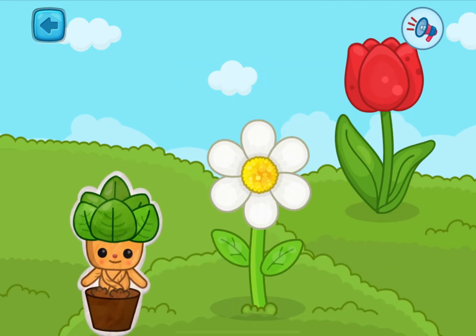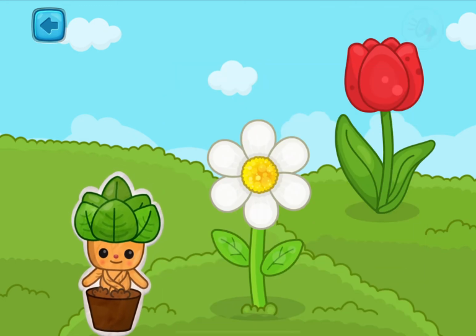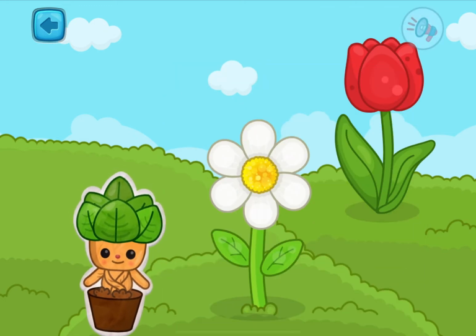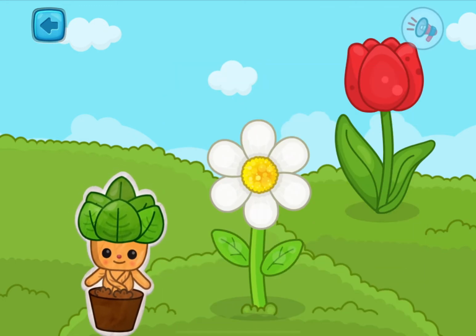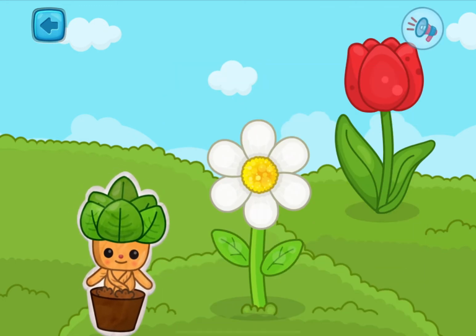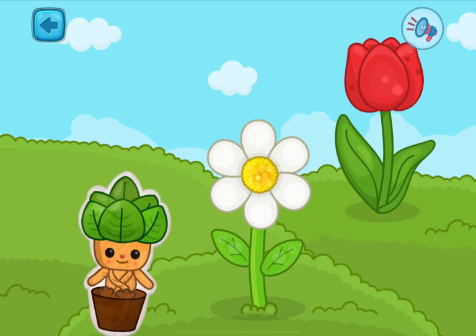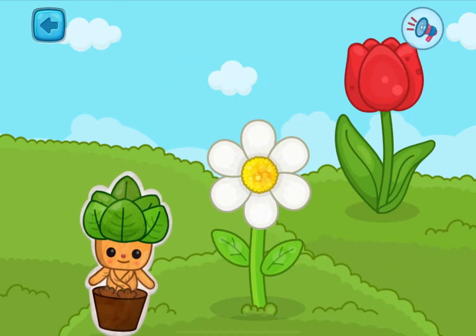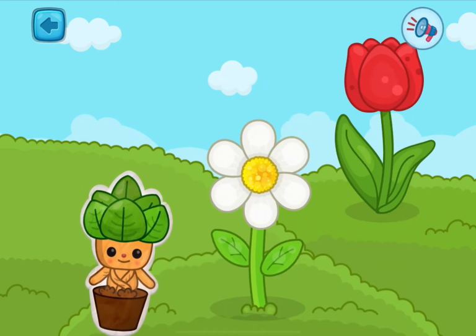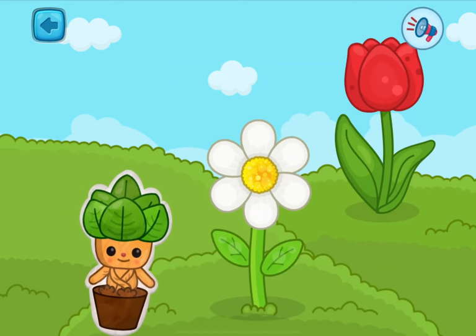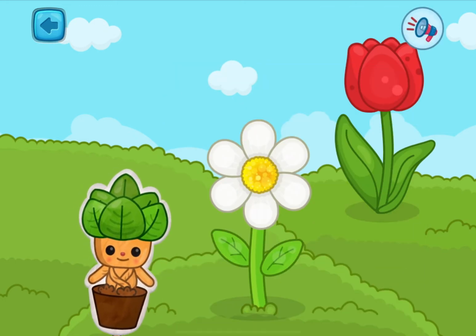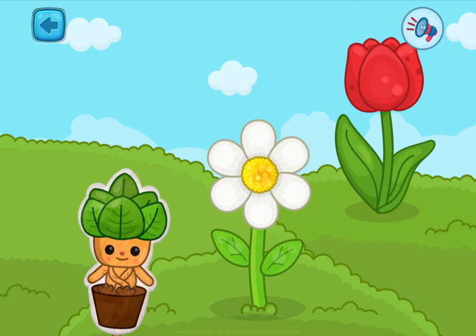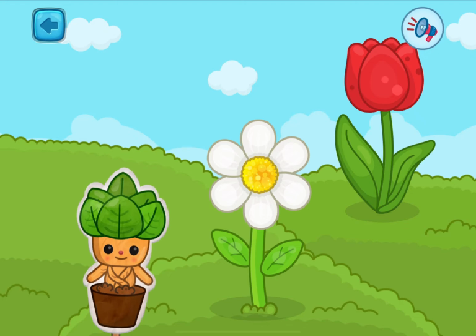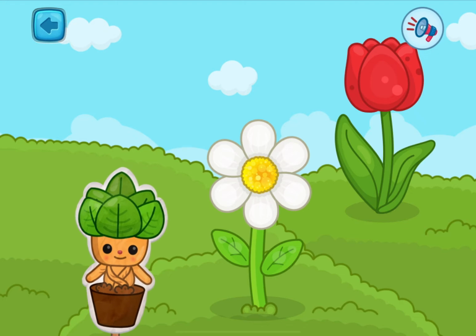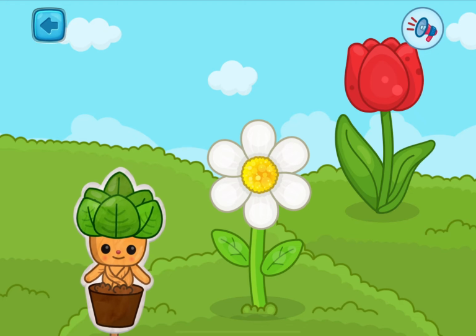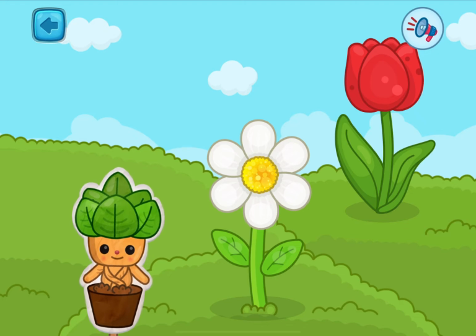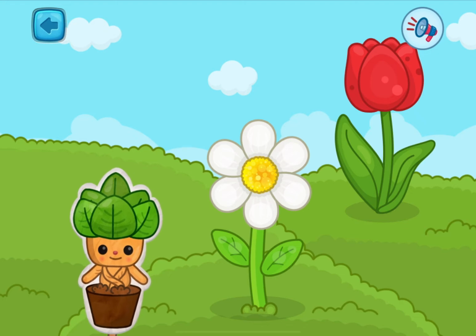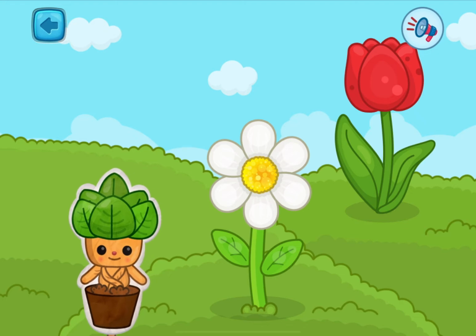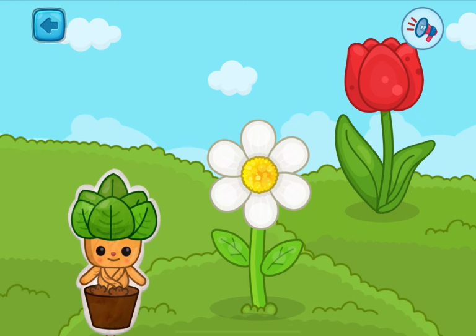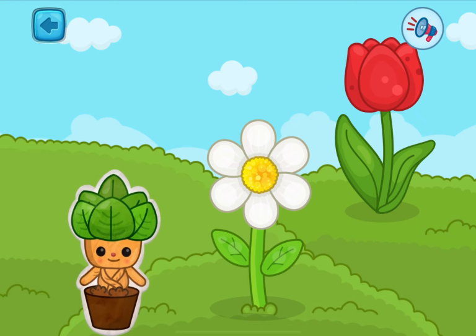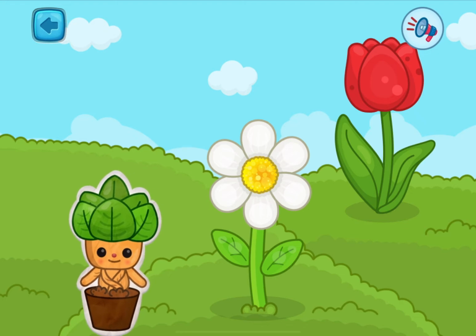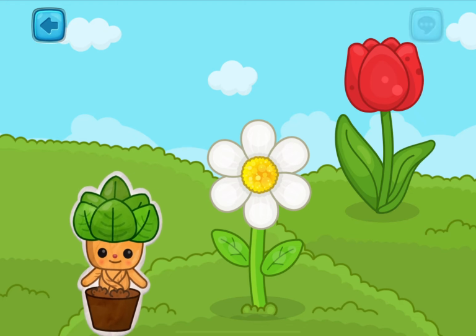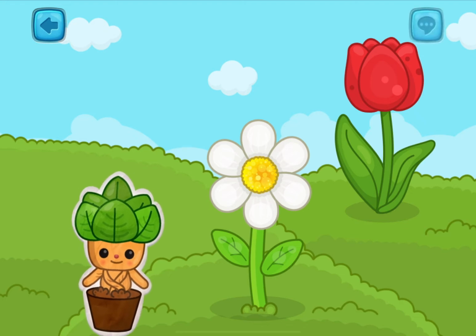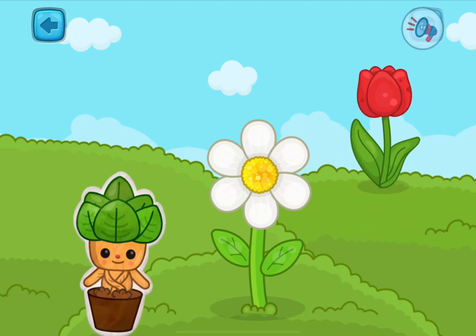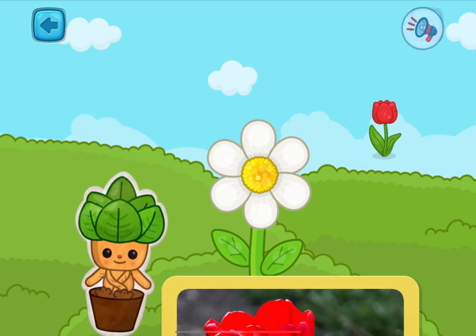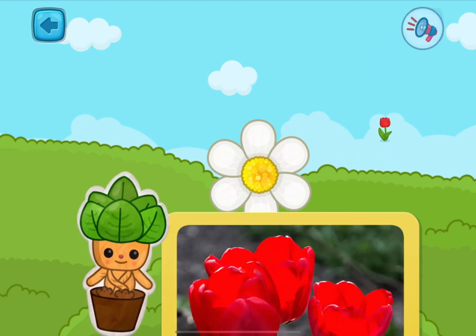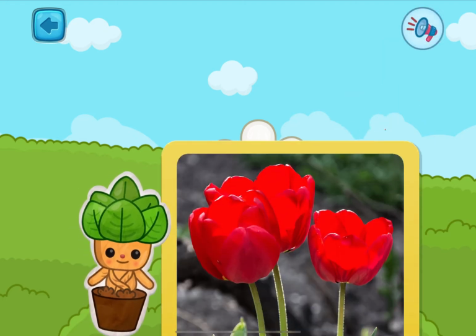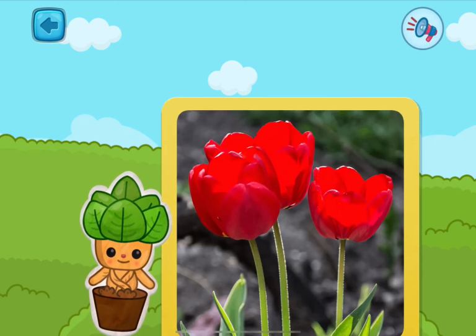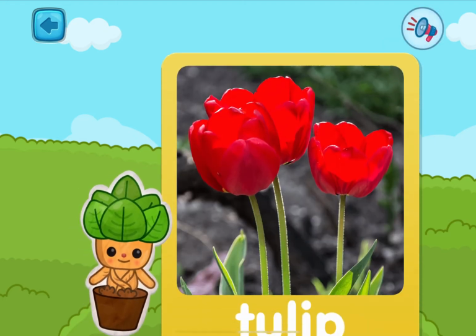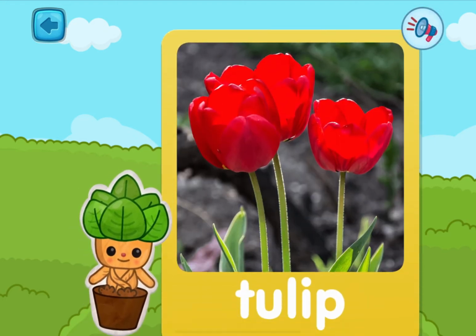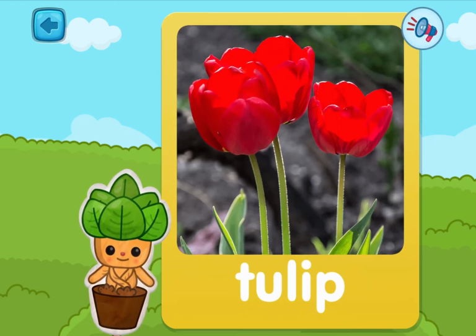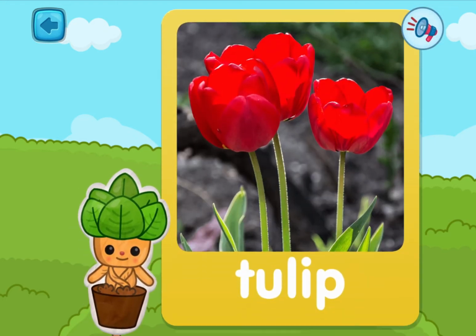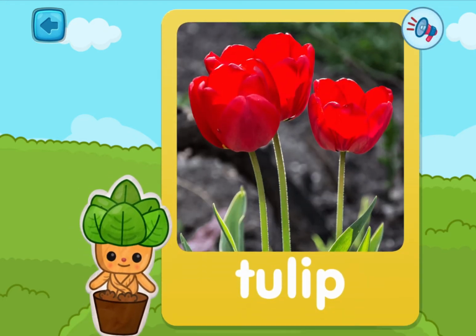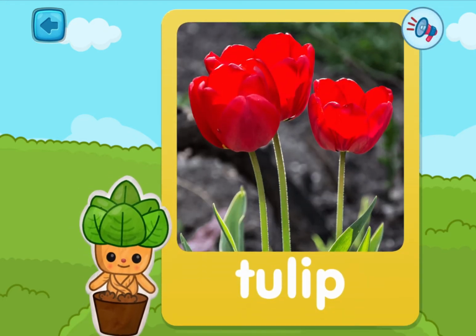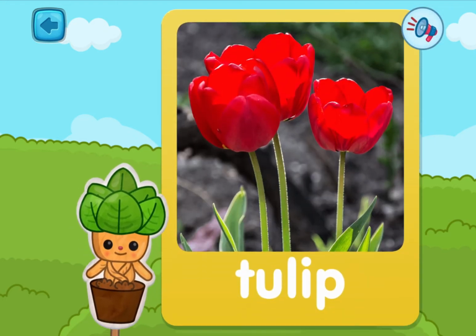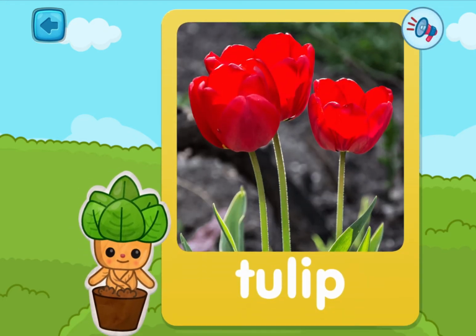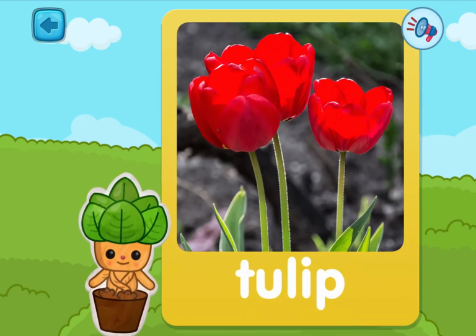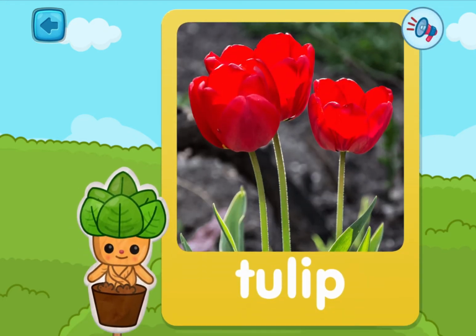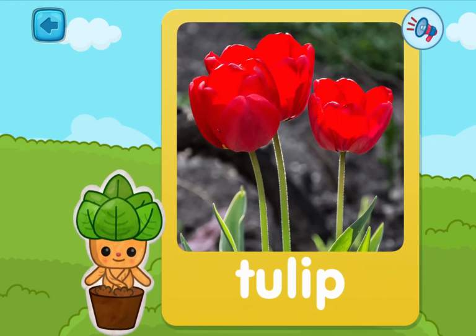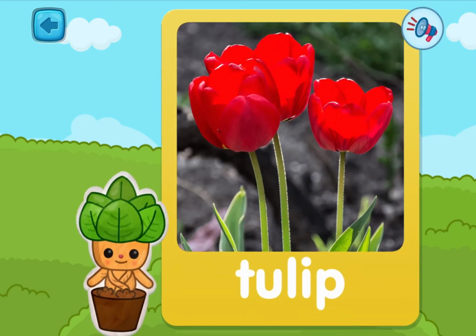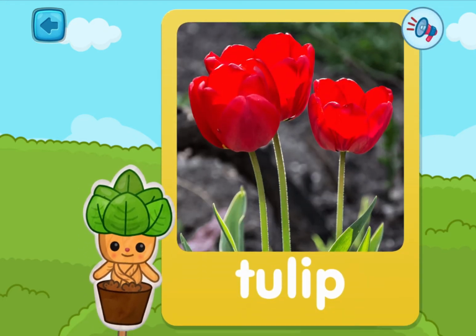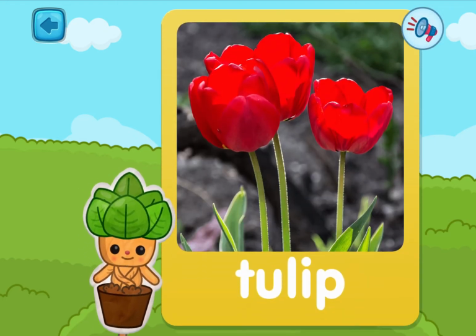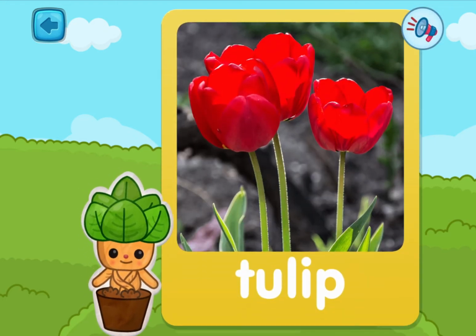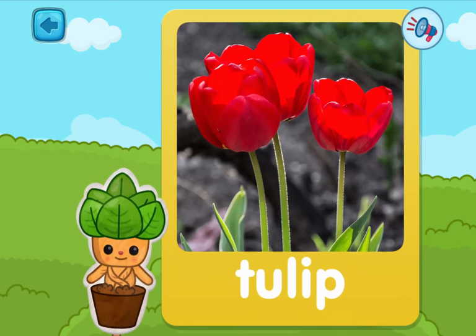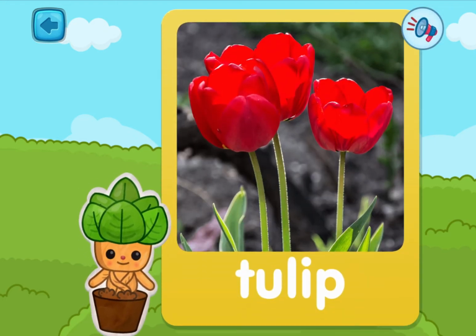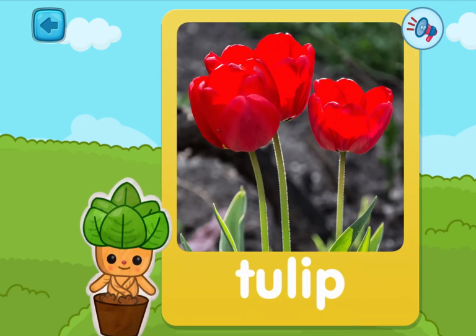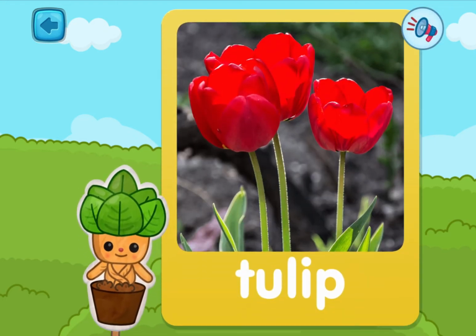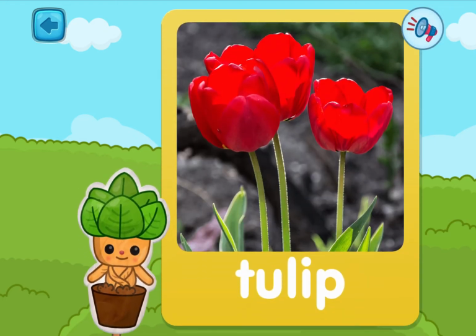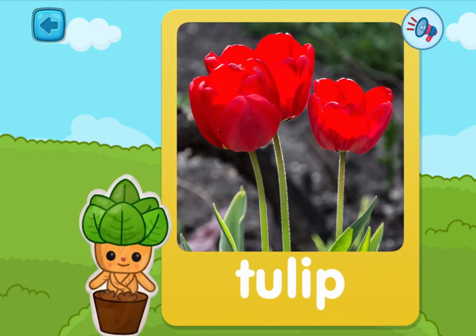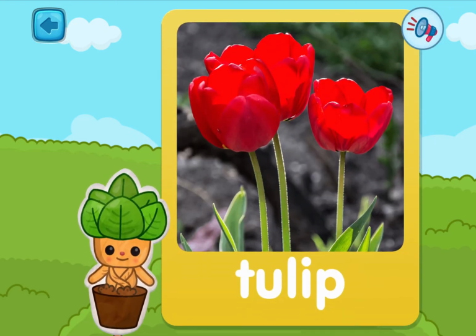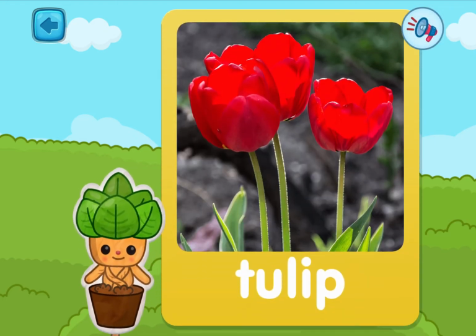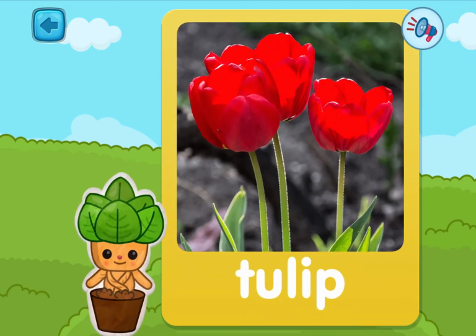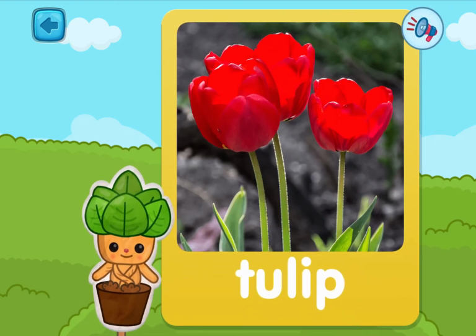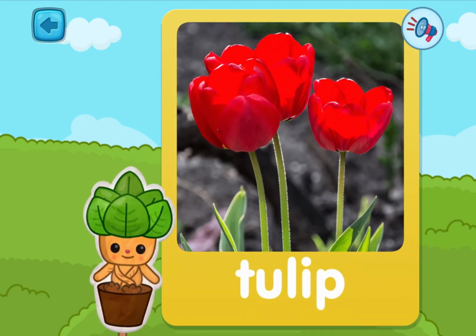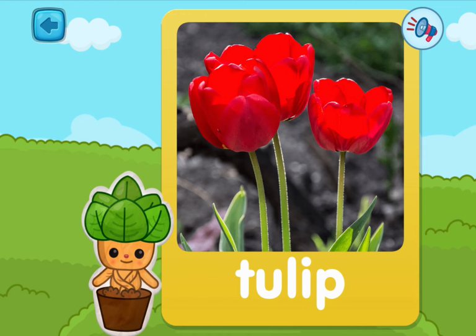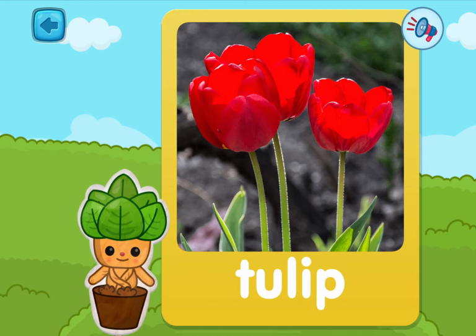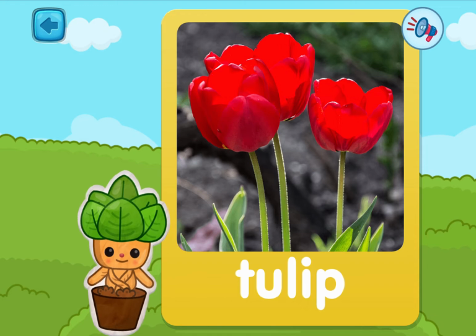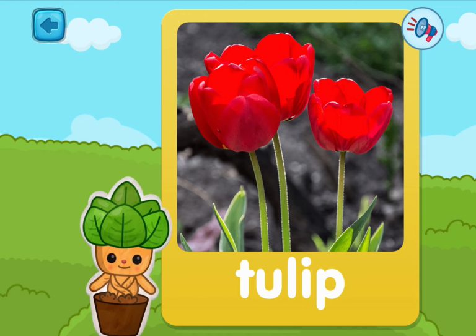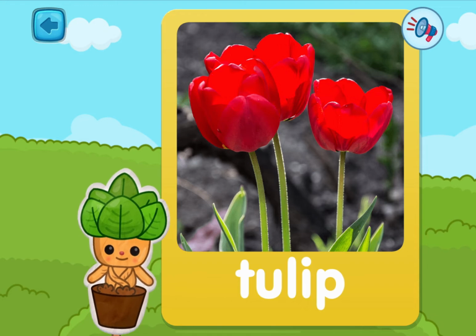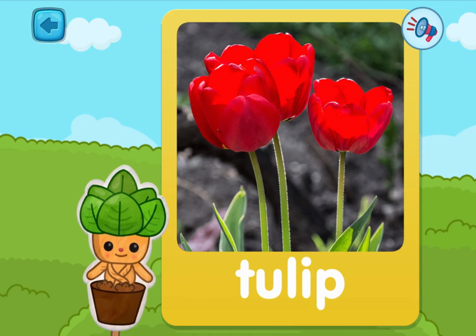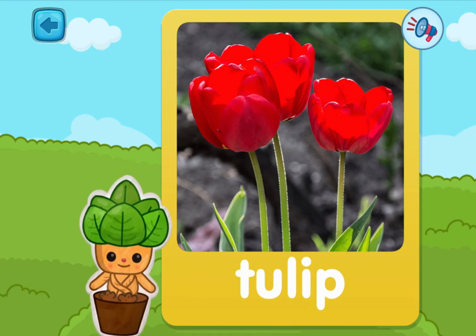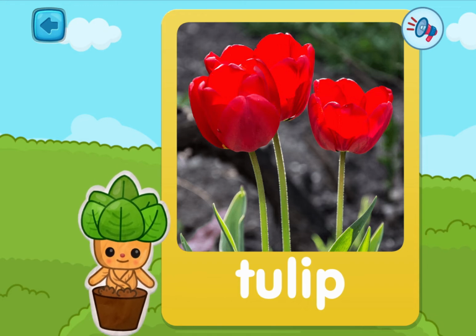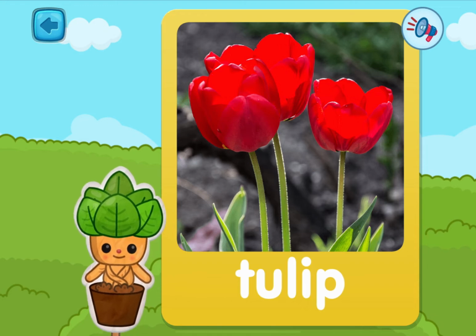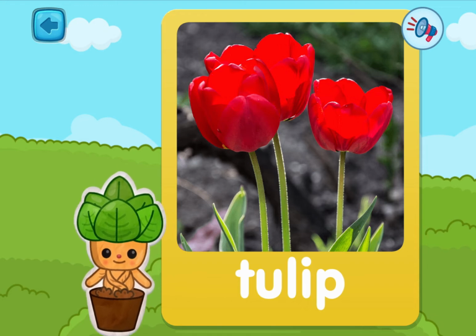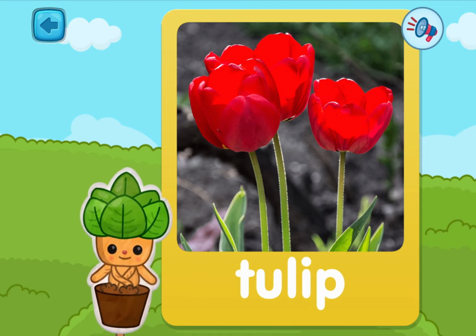Two more left! Pick one! This is a tulip! Tulips are one of the prettiest flowers!